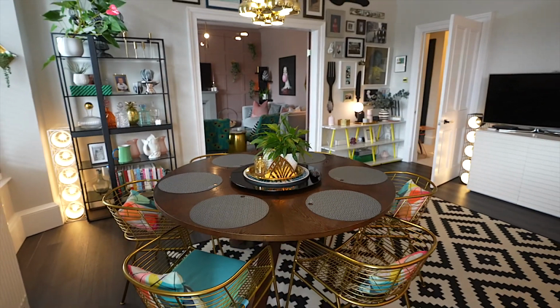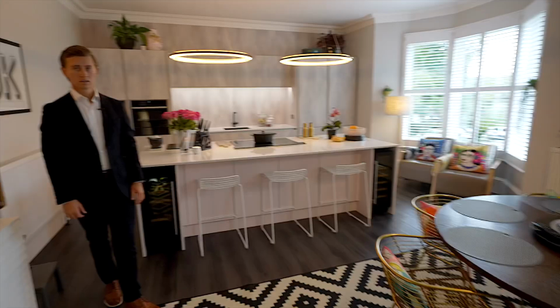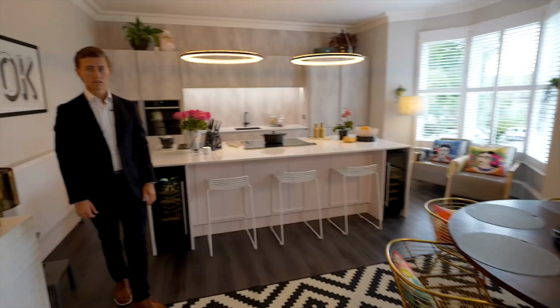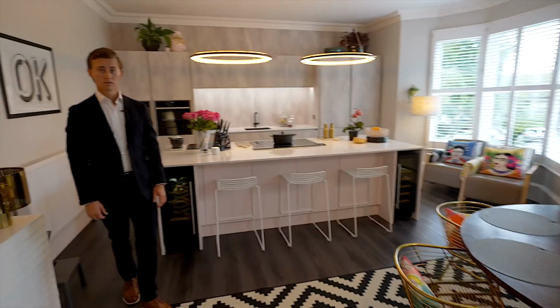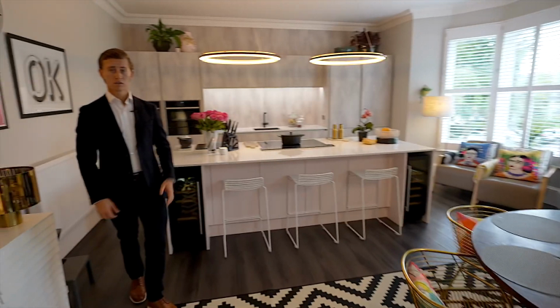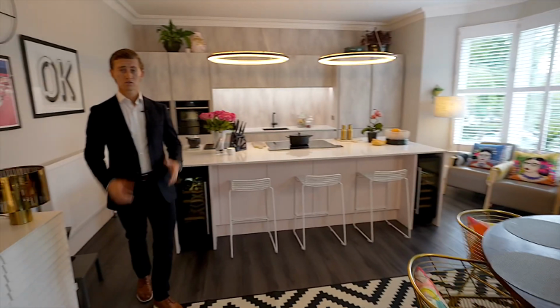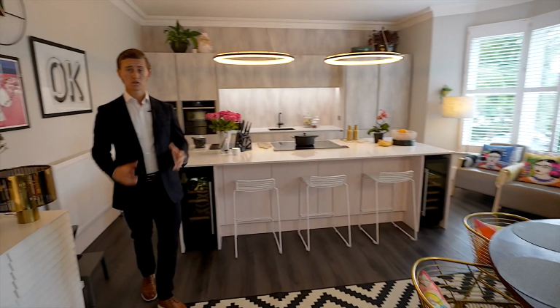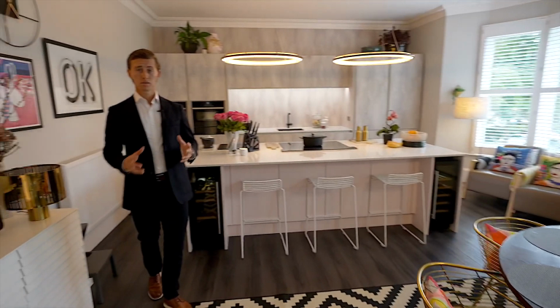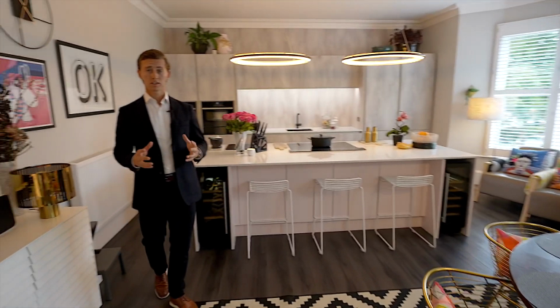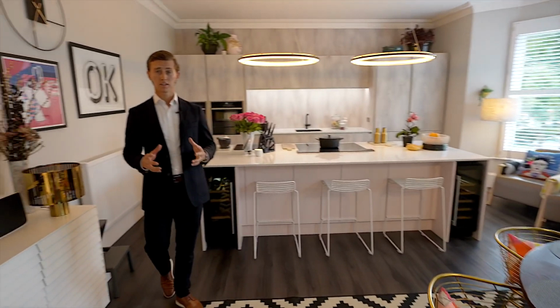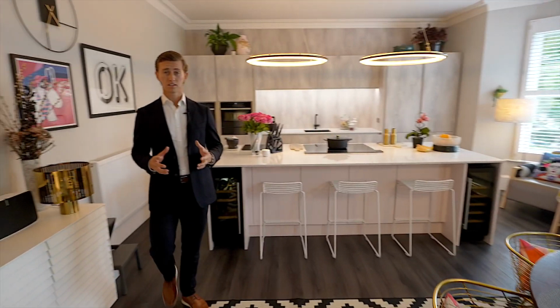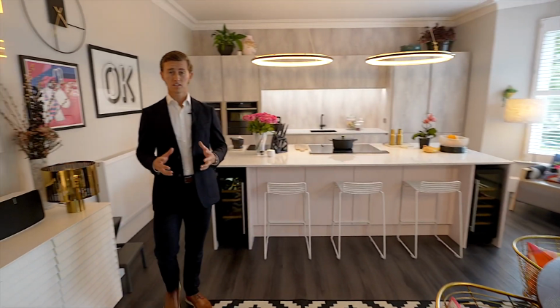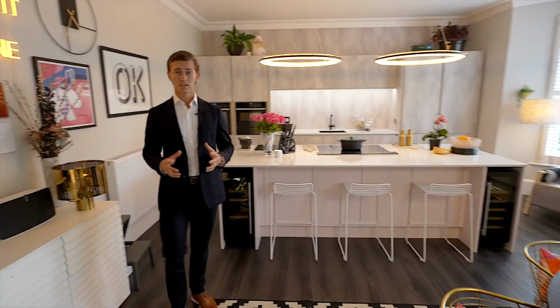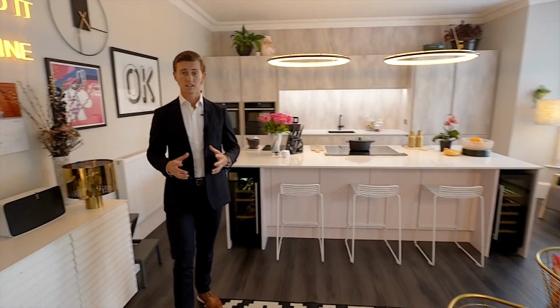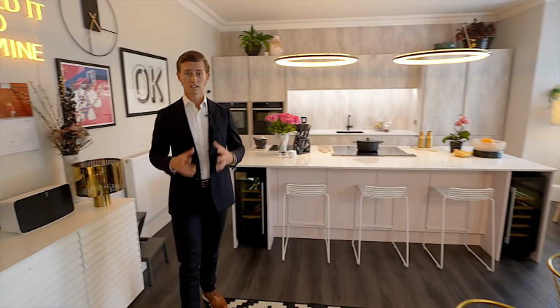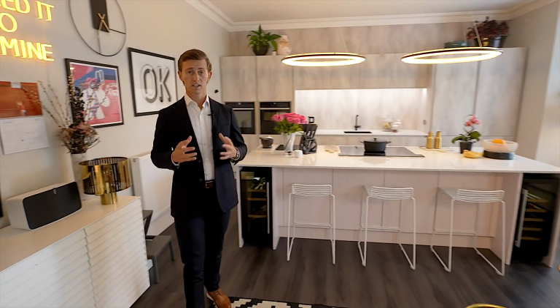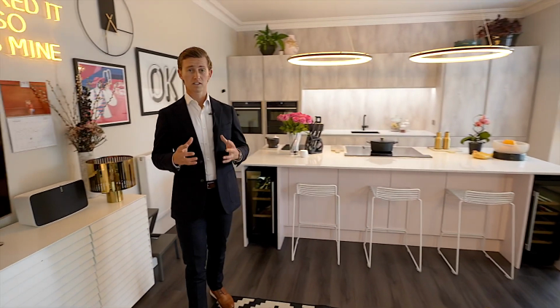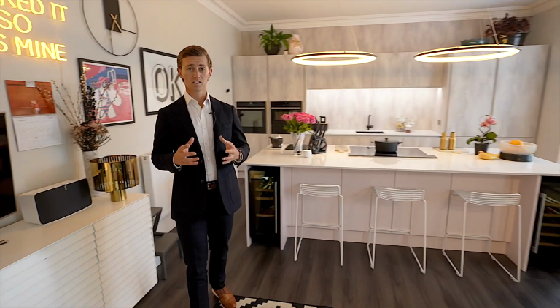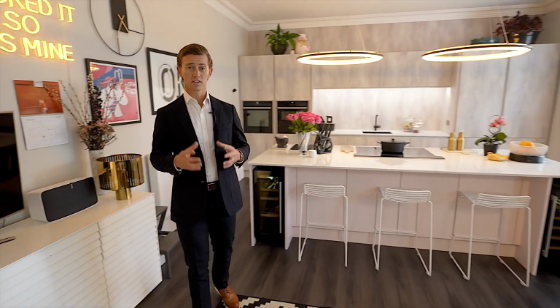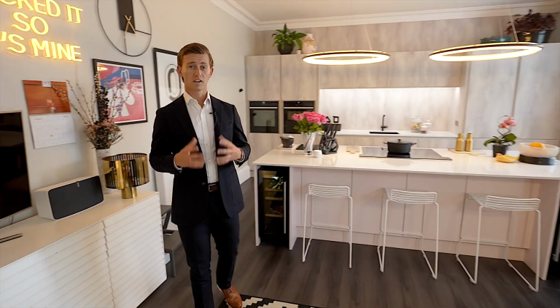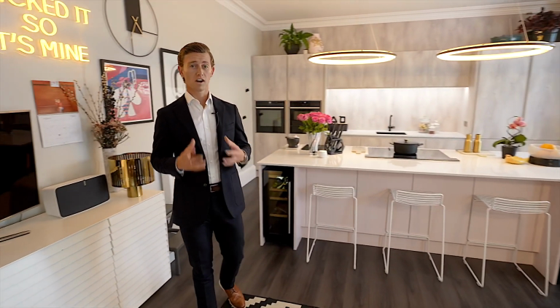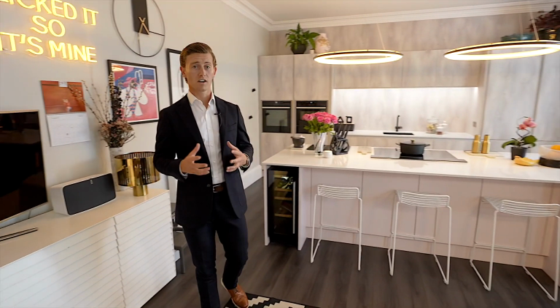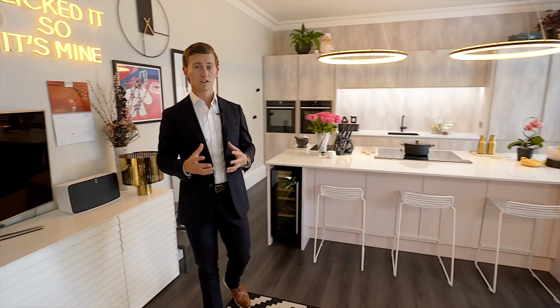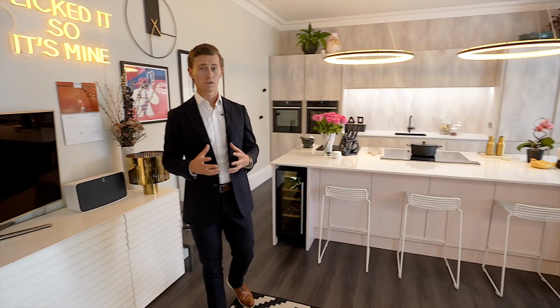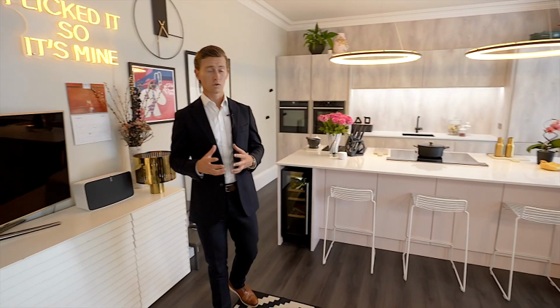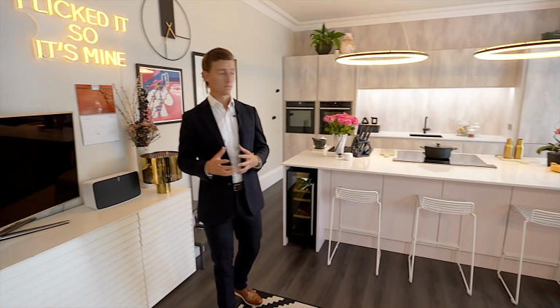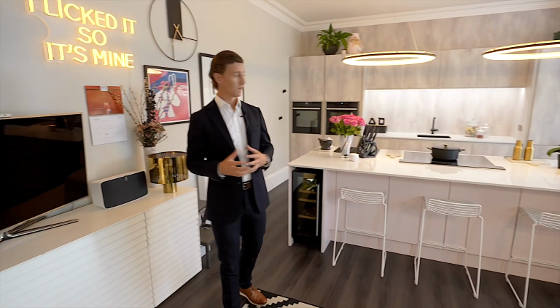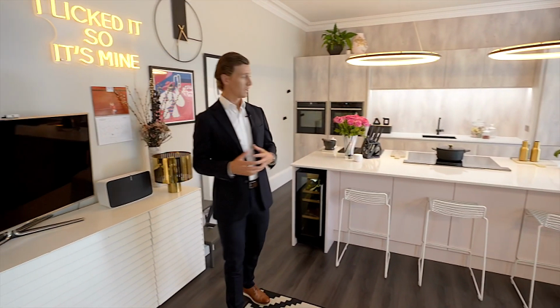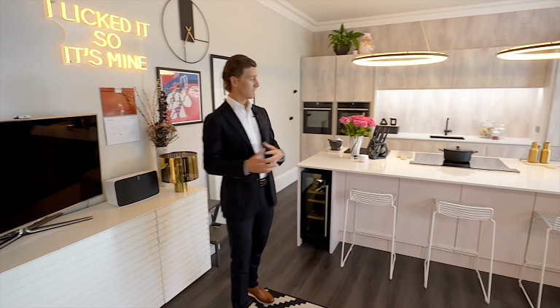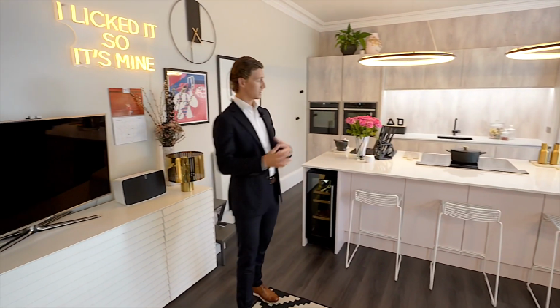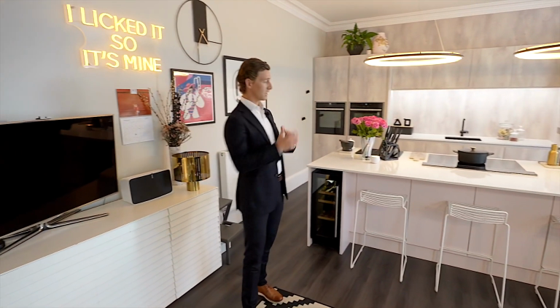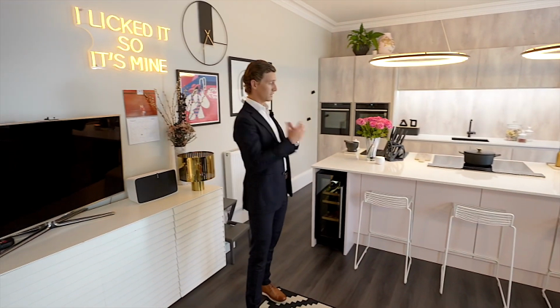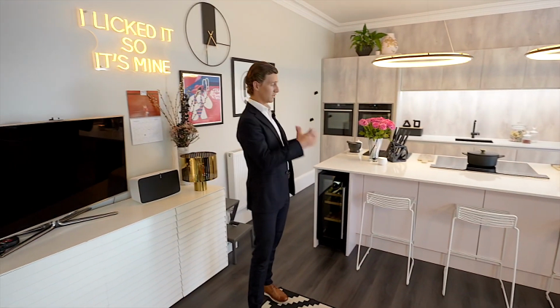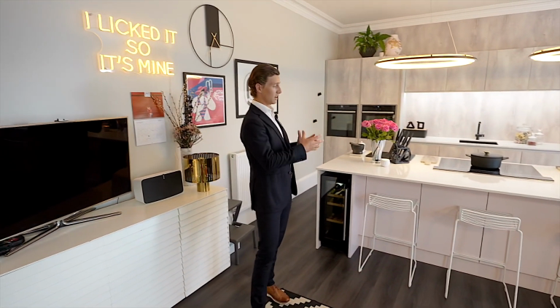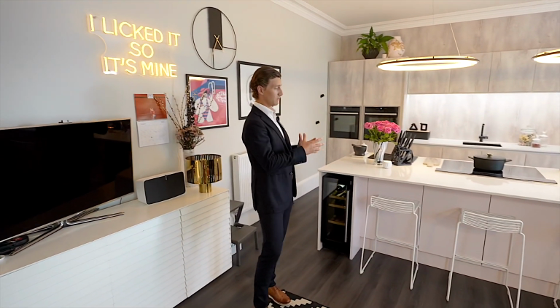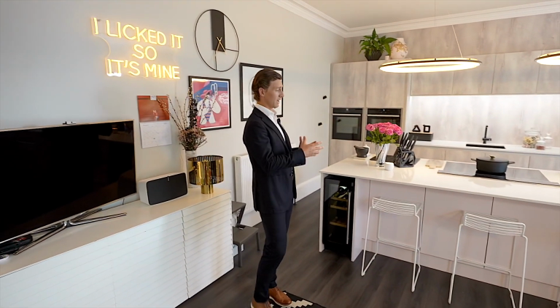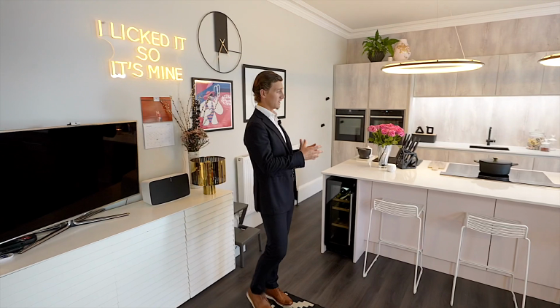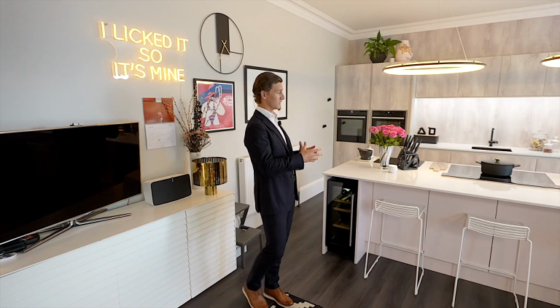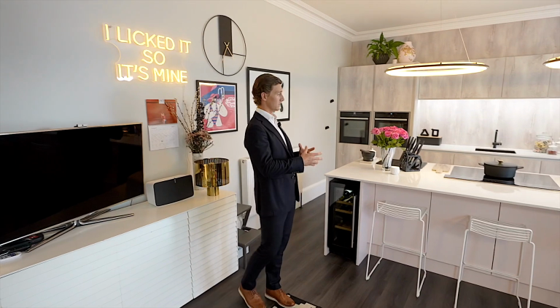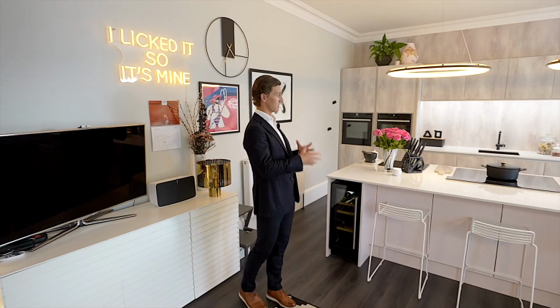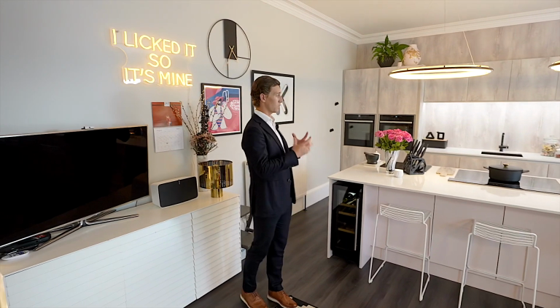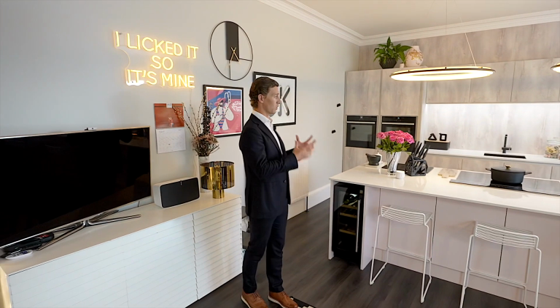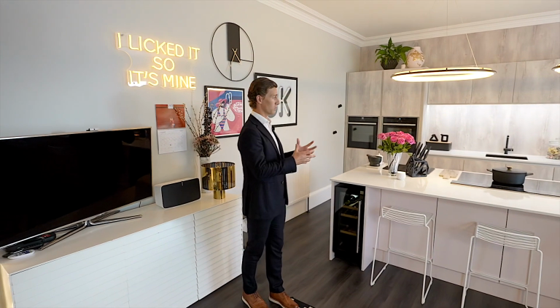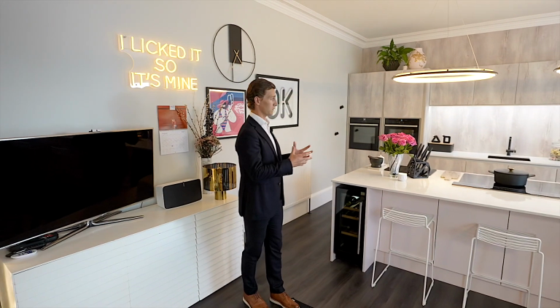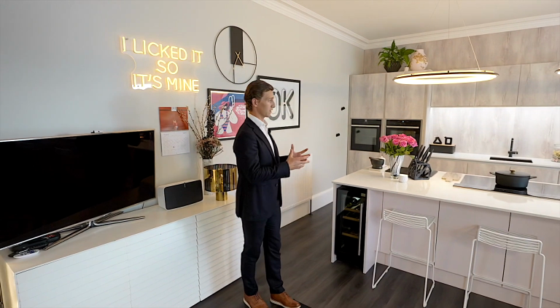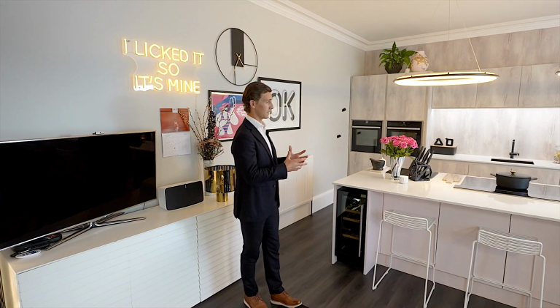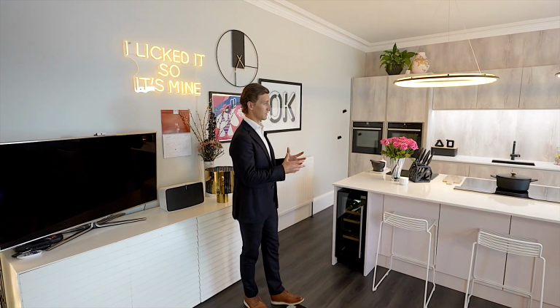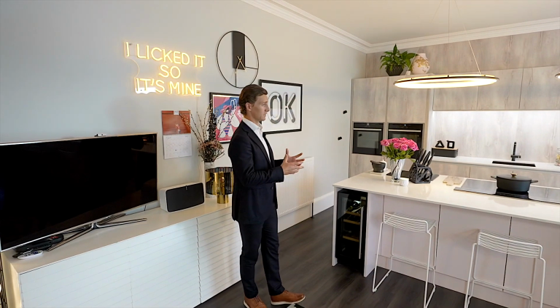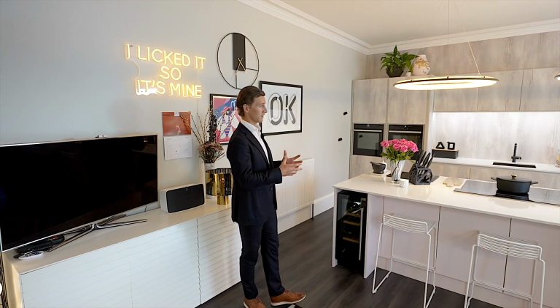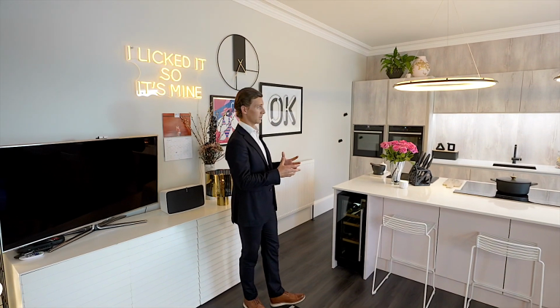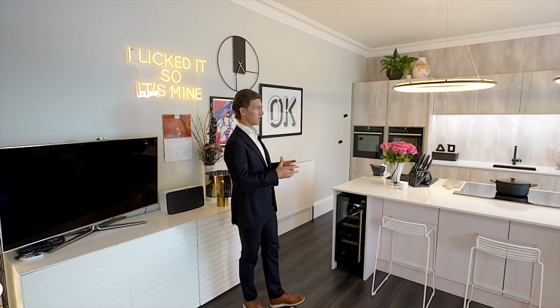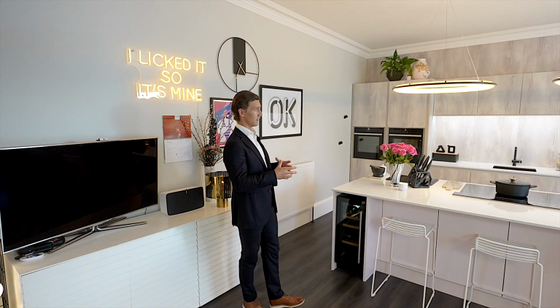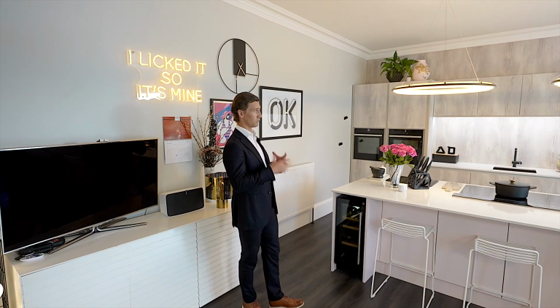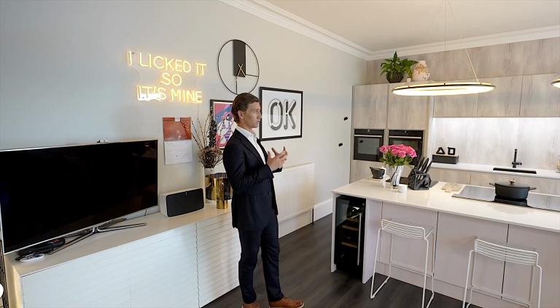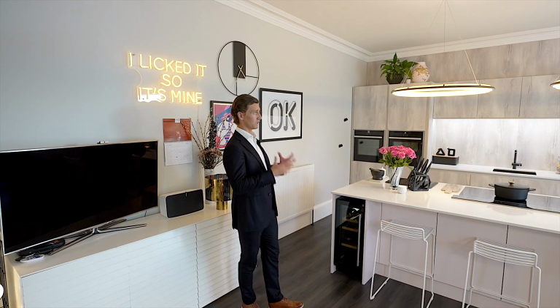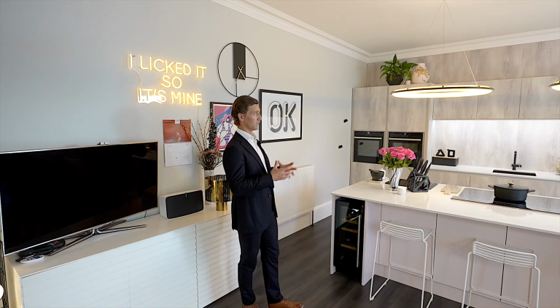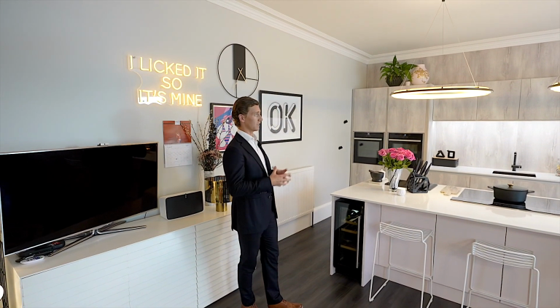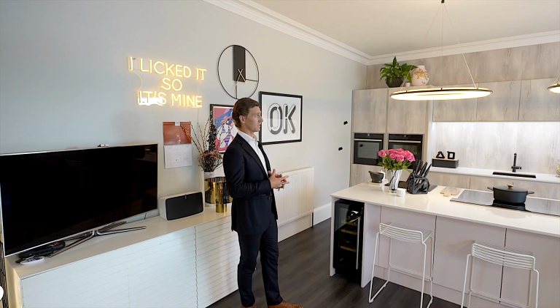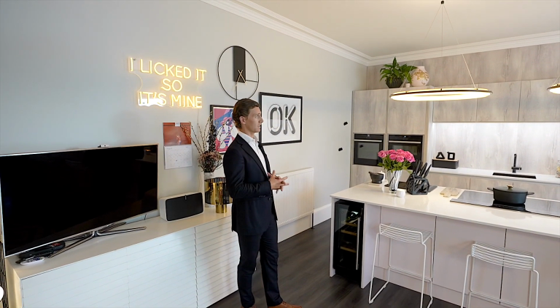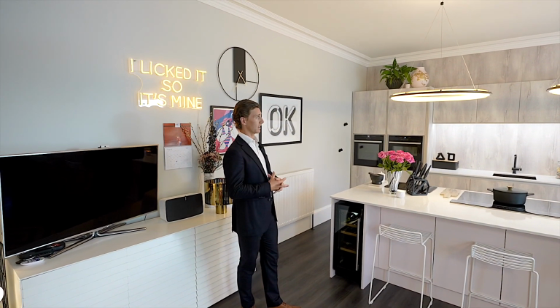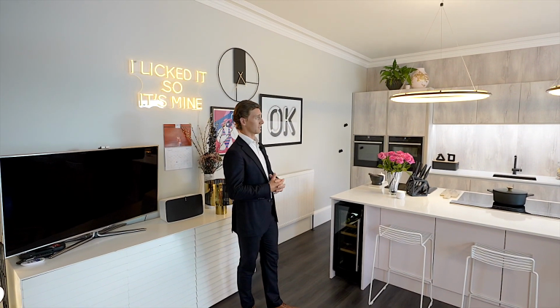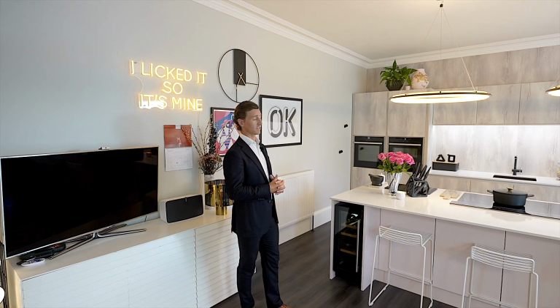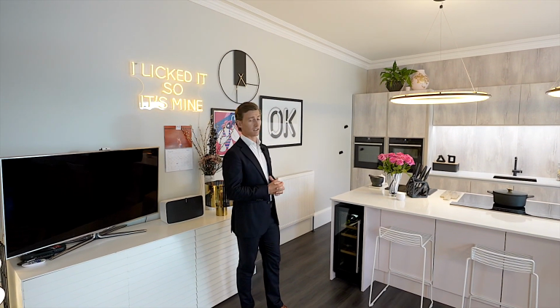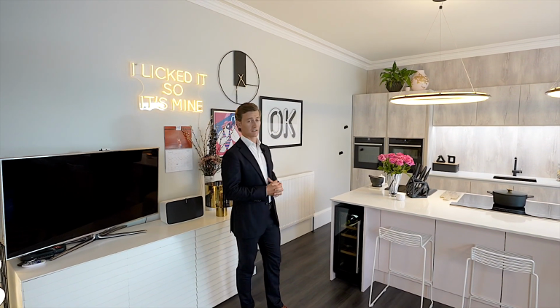The first room that greets you is the kitchen — the heart of the home. State-of-the-art appliances, award-winning kitchen; it really is second to none.